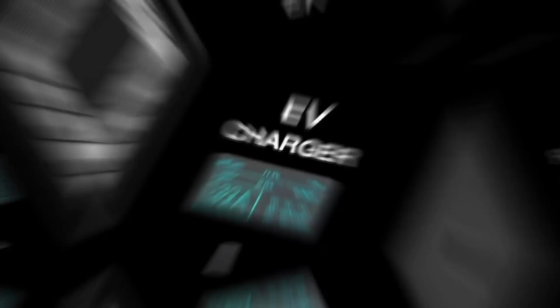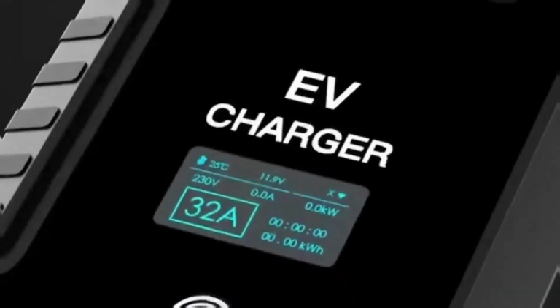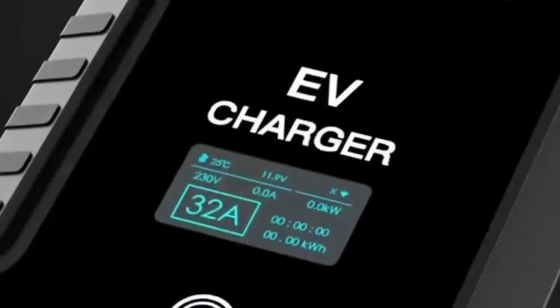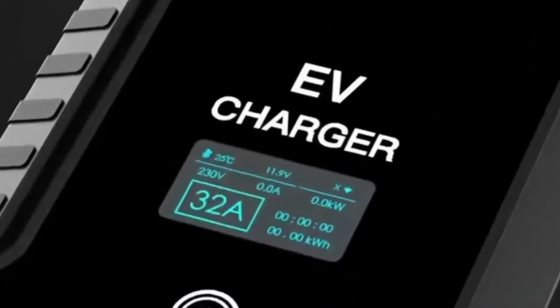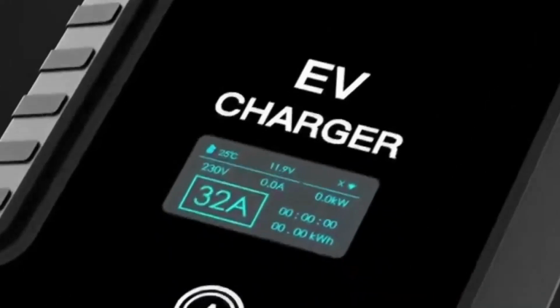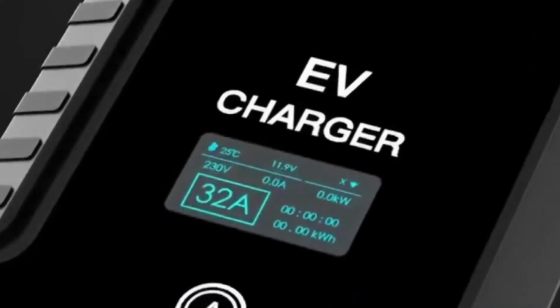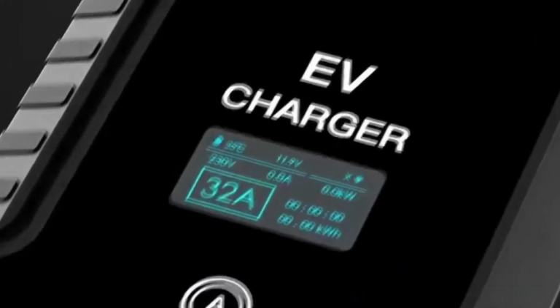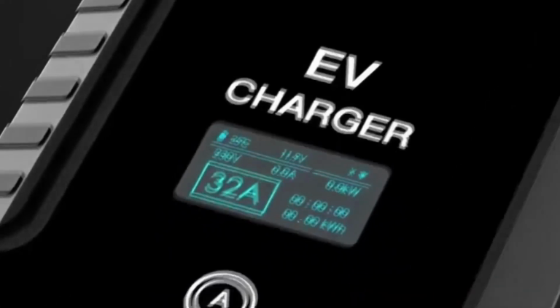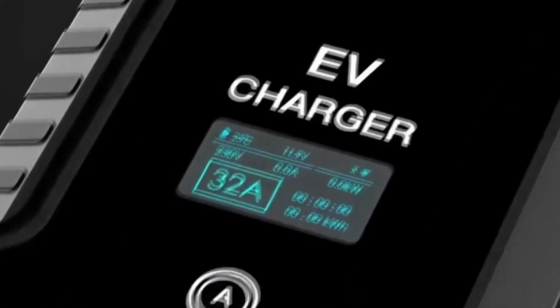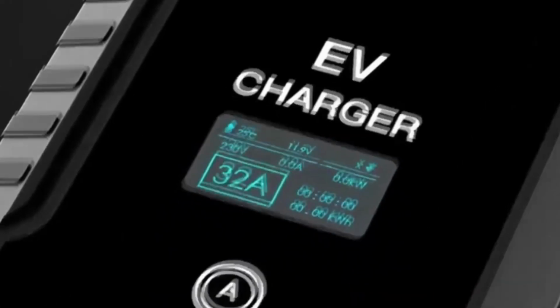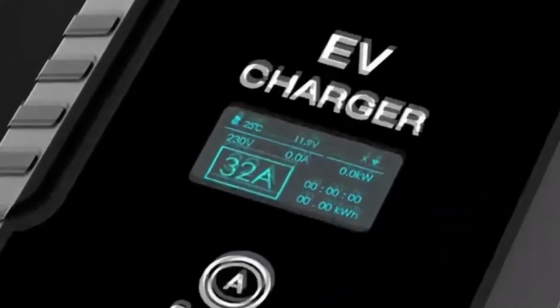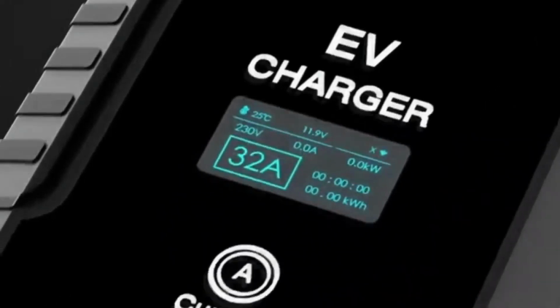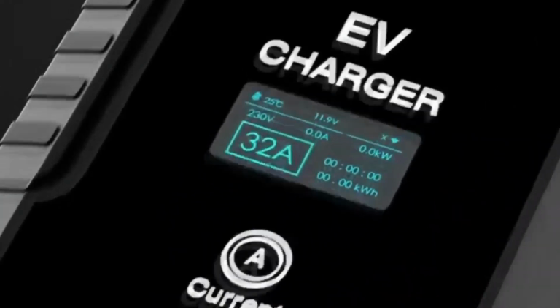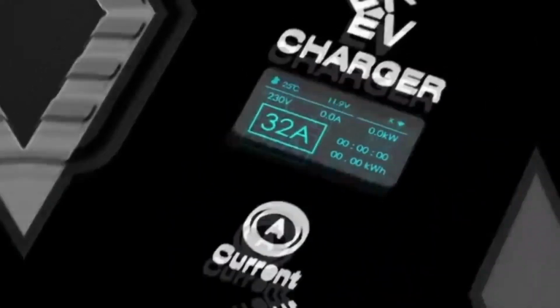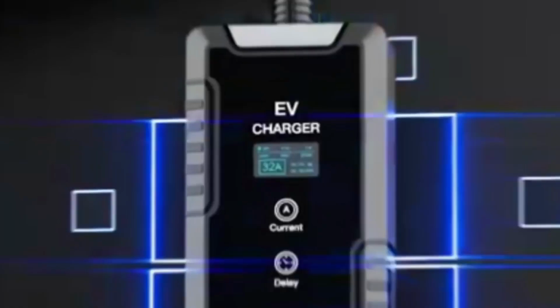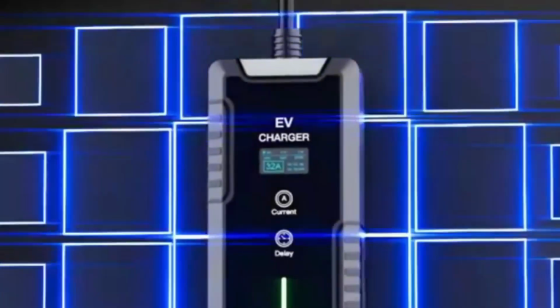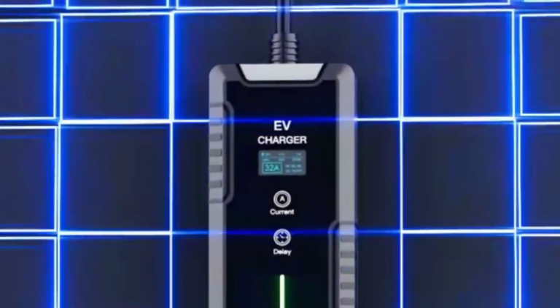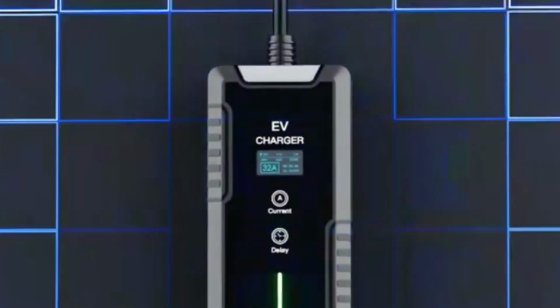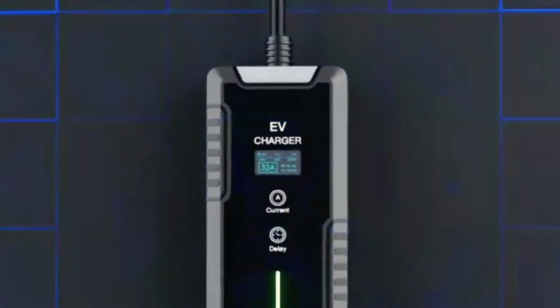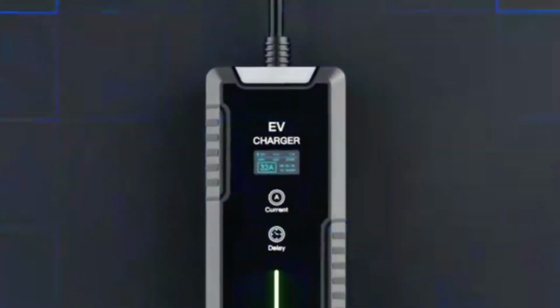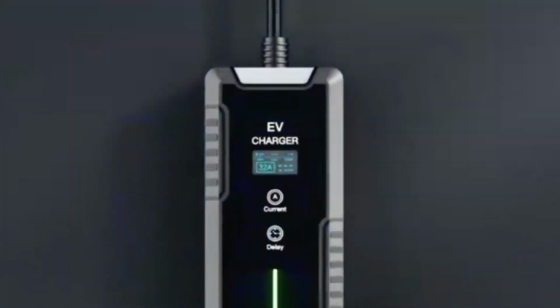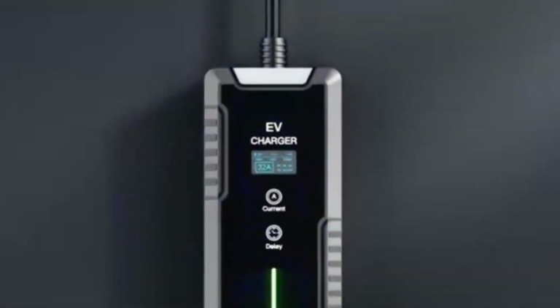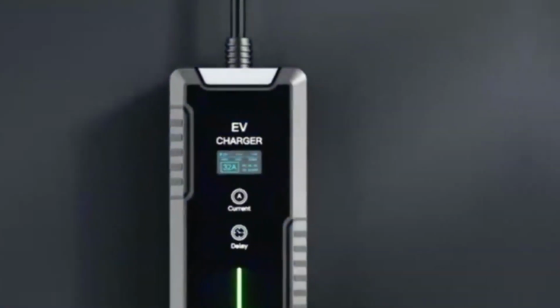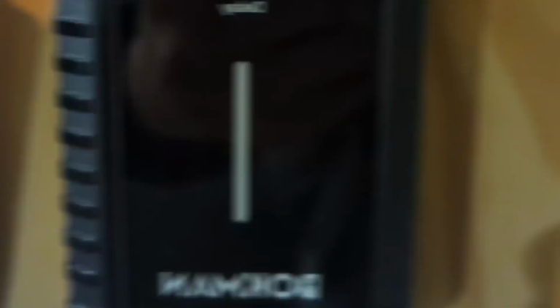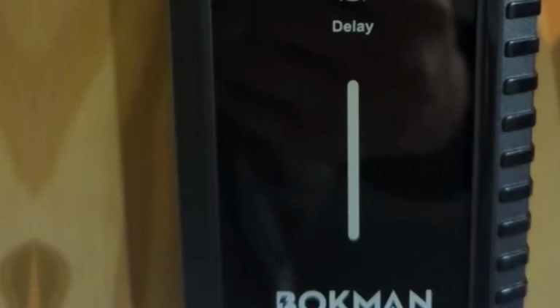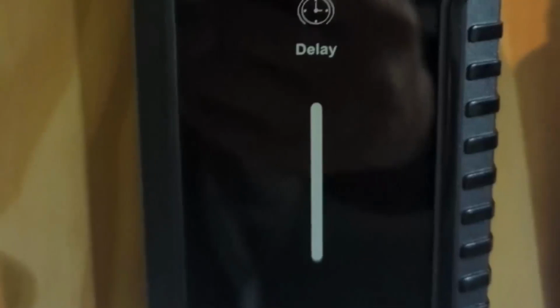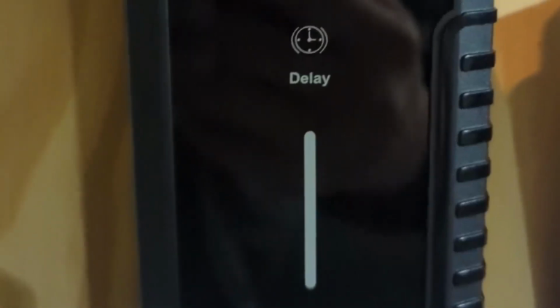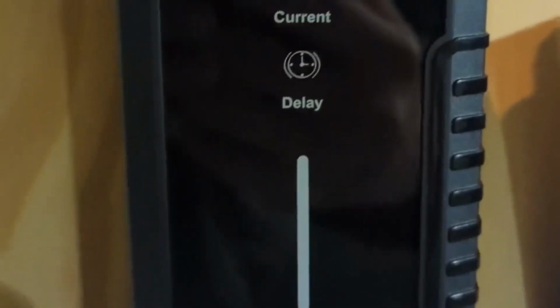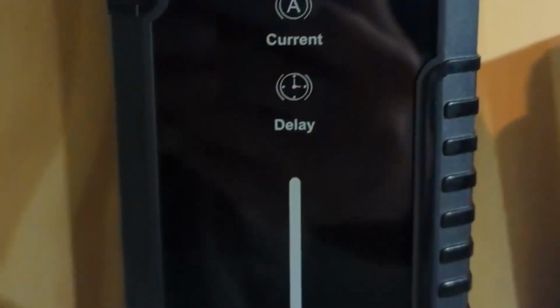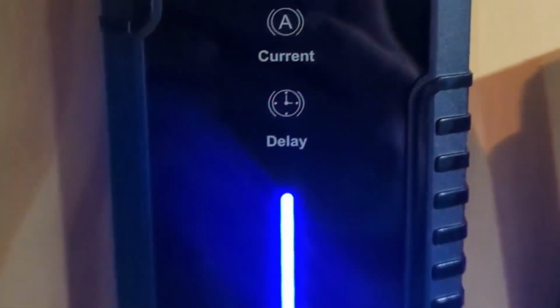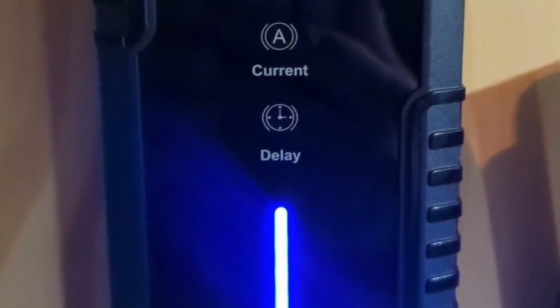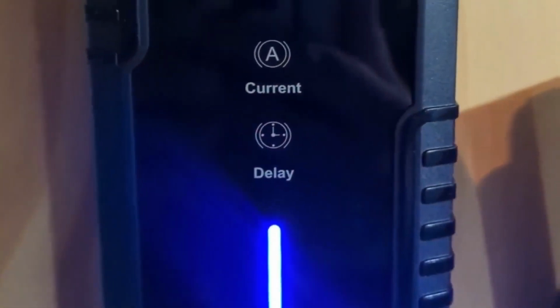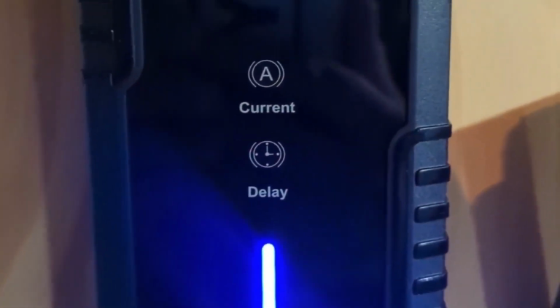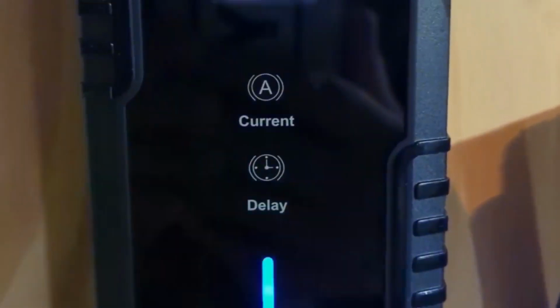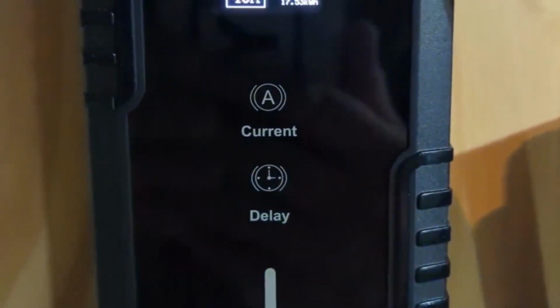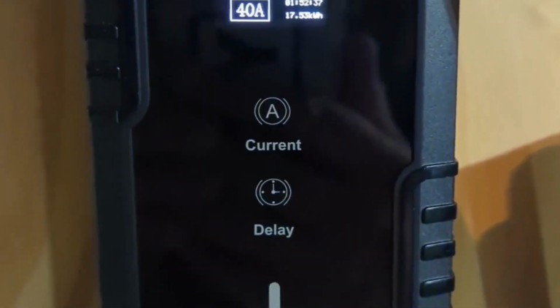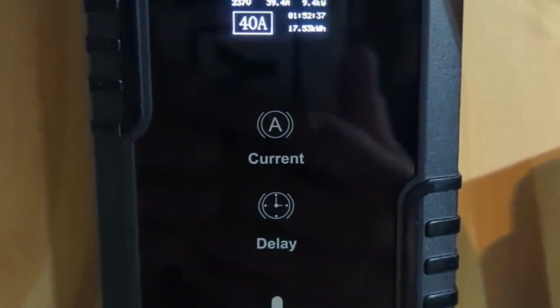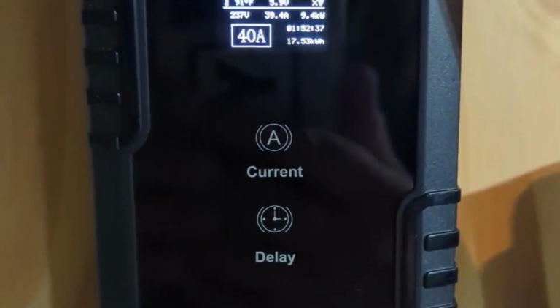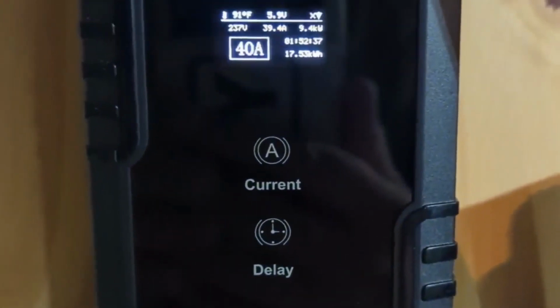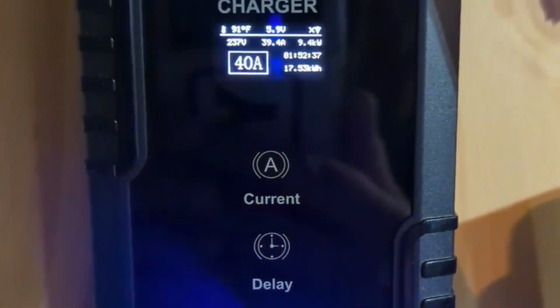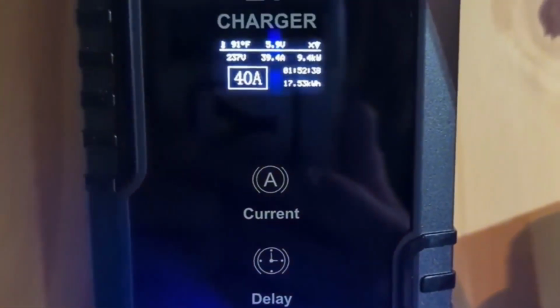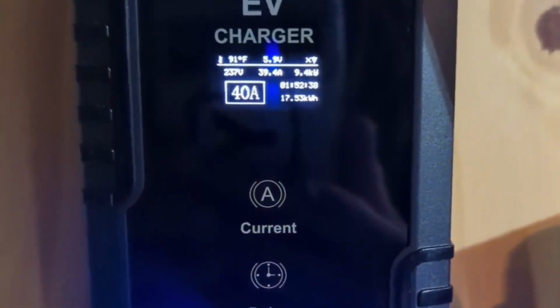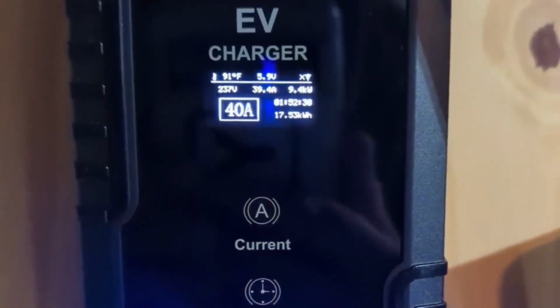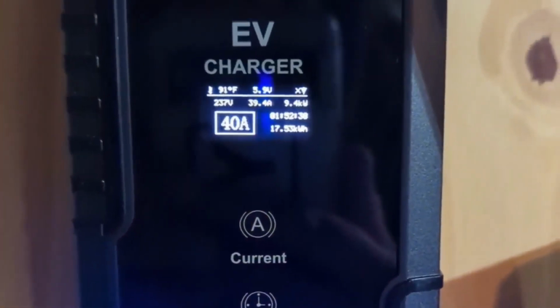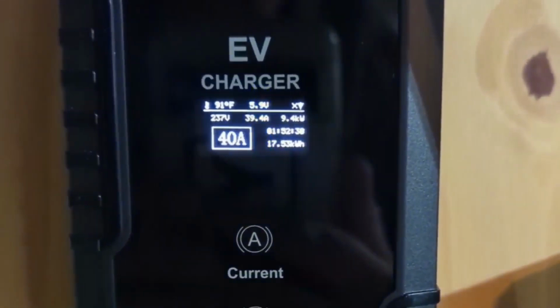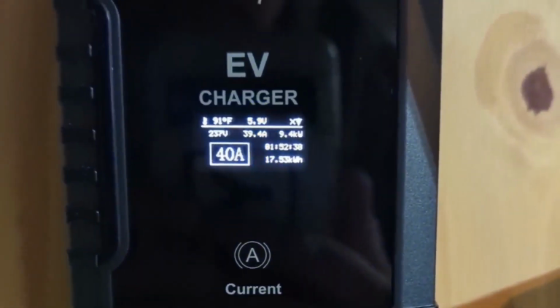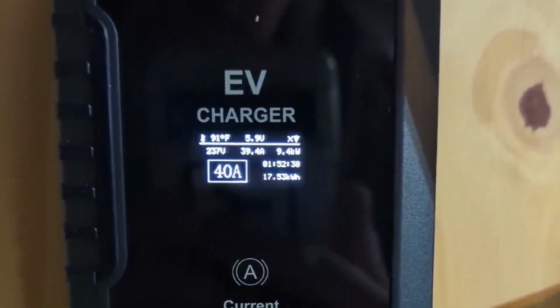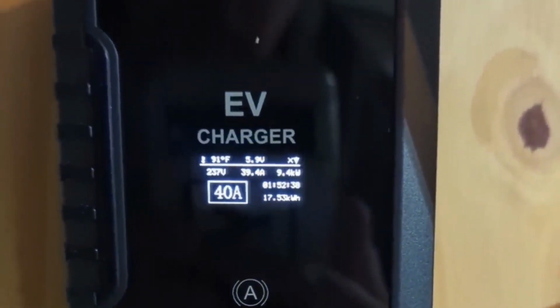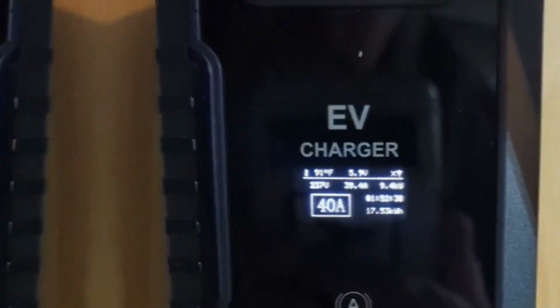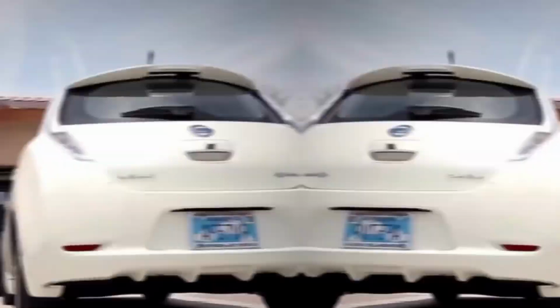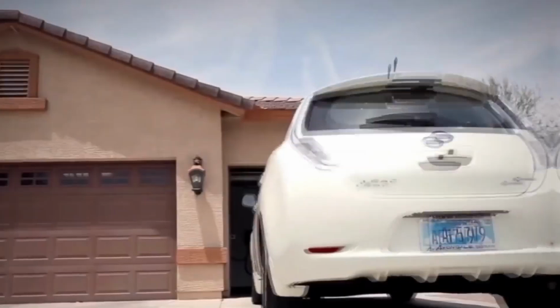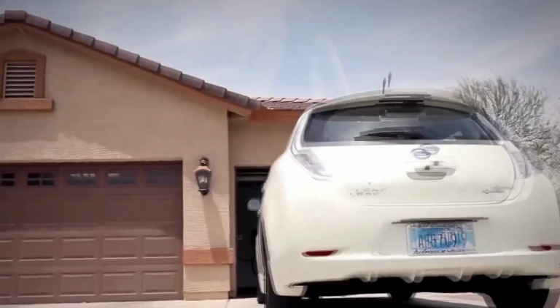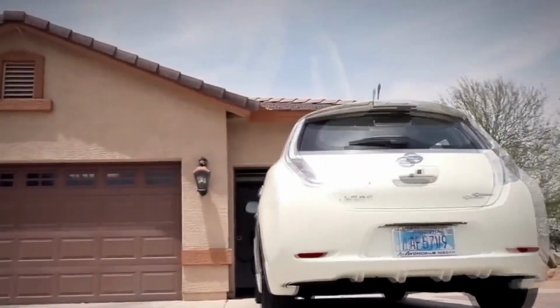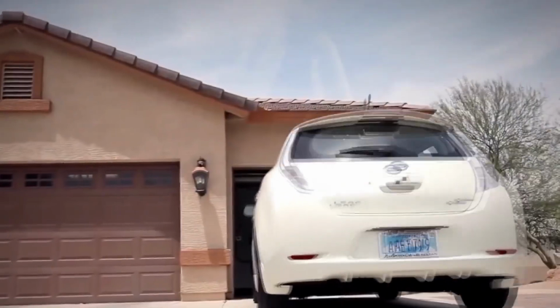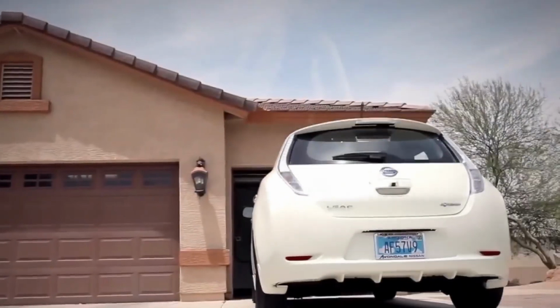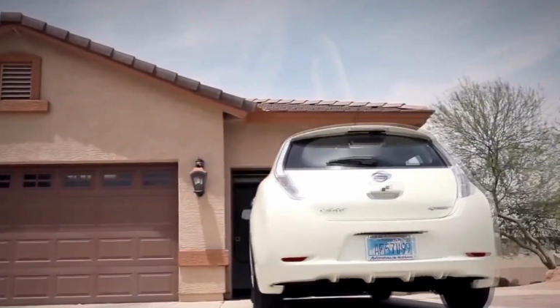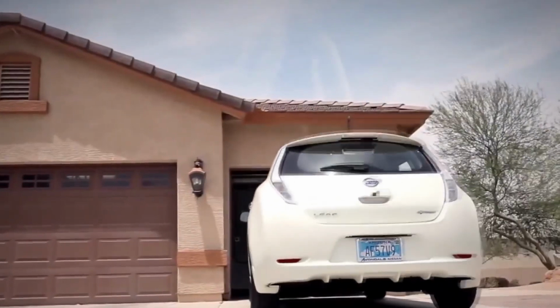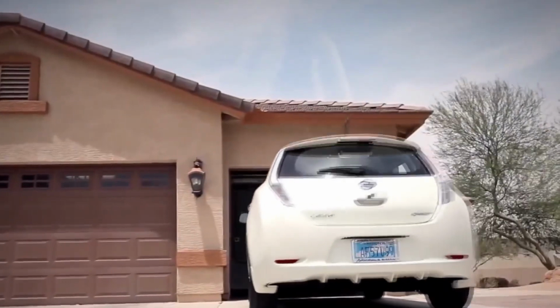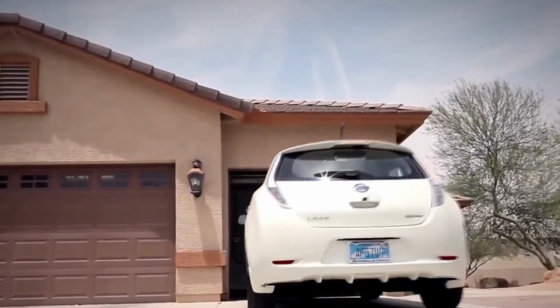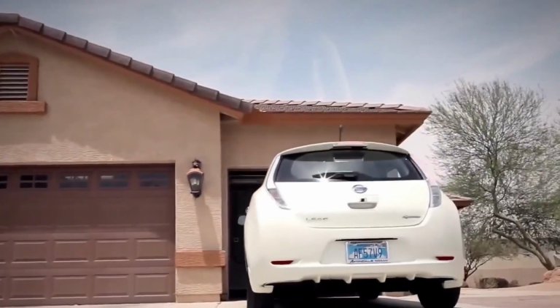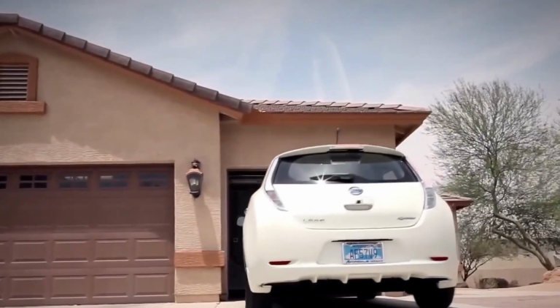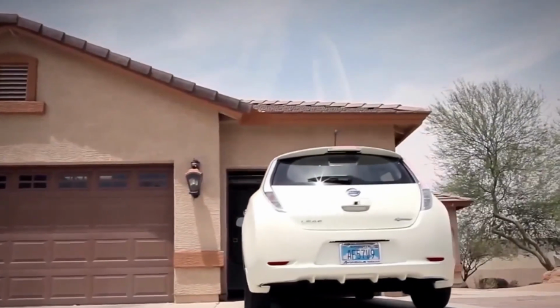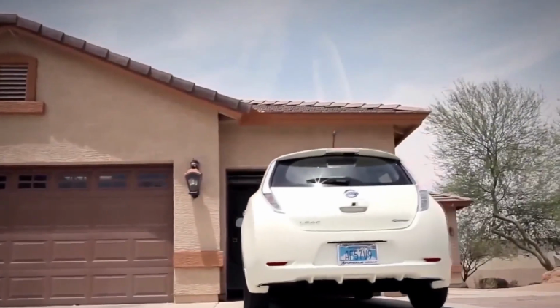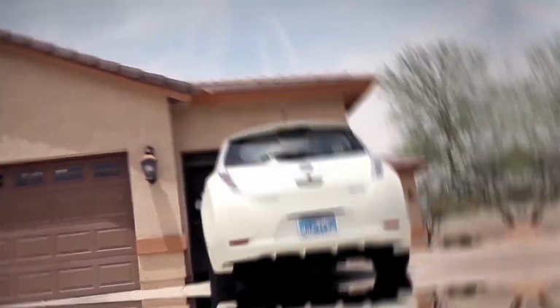Designed for portability and ease of use, the Bachman Charger is ideal for both home and on-the-go charging, providing a reliable and flexible option for EV owners. Its robust construction and thoughtful features make it a valuable accessory for maintaining the performance and readiness of electric vehicles.